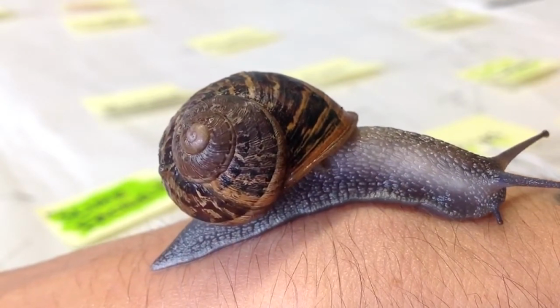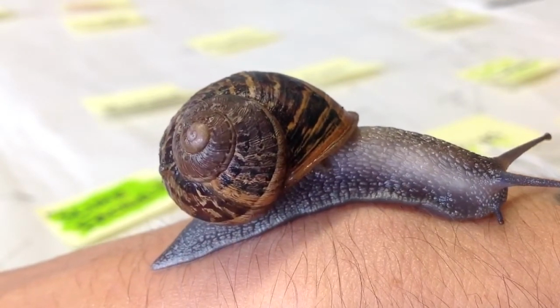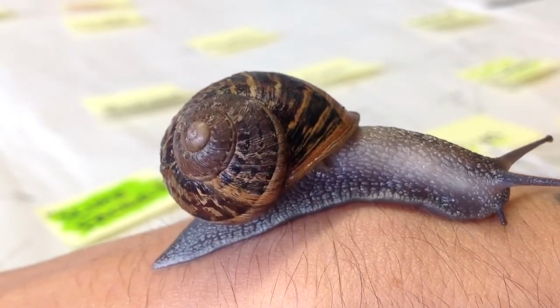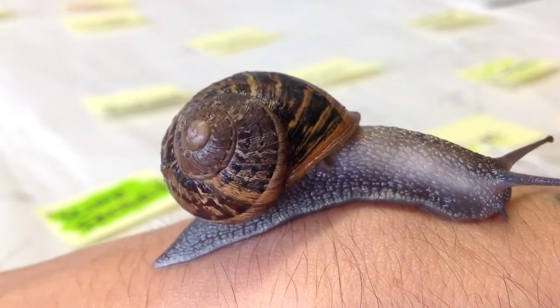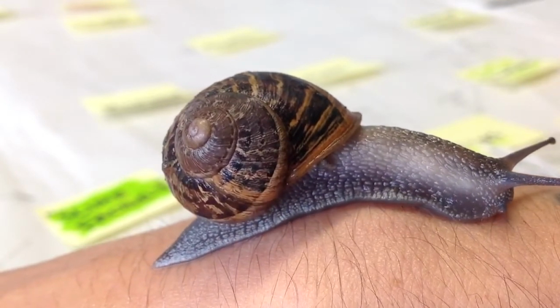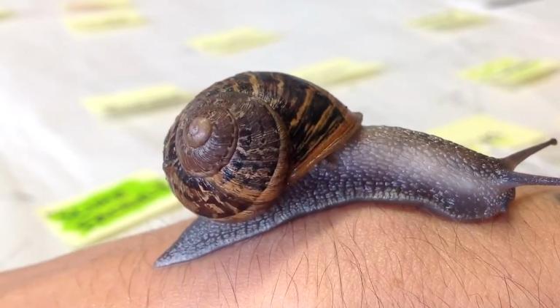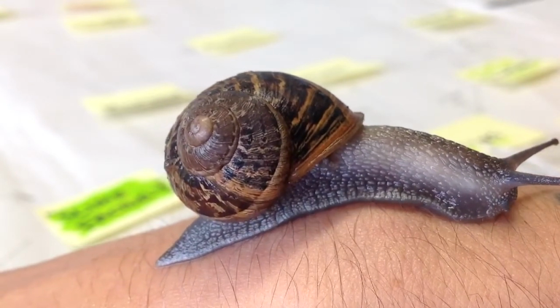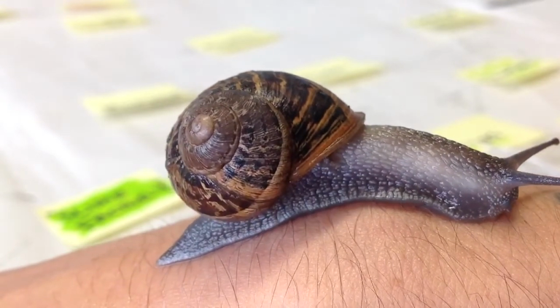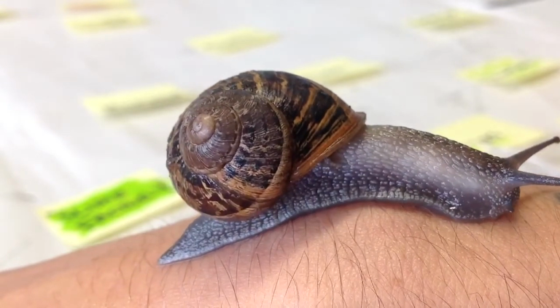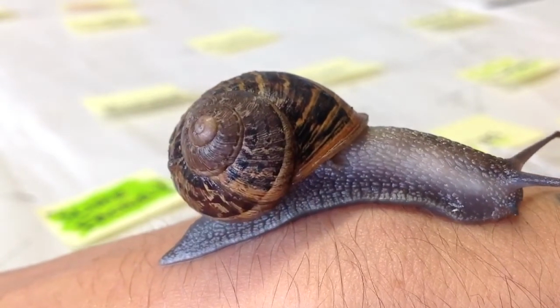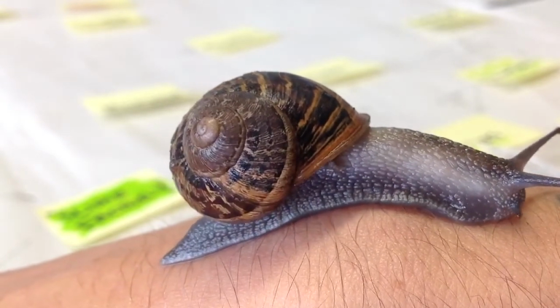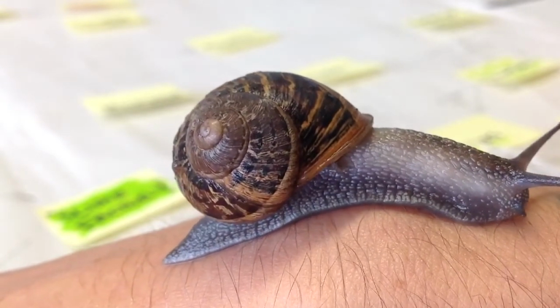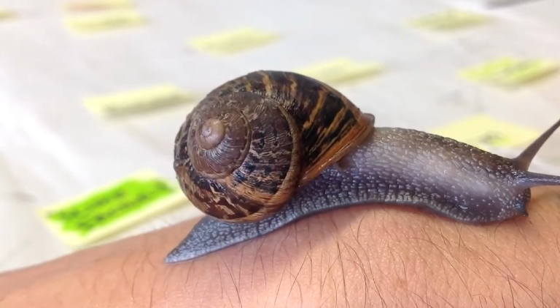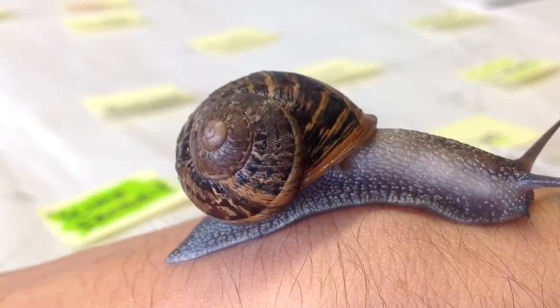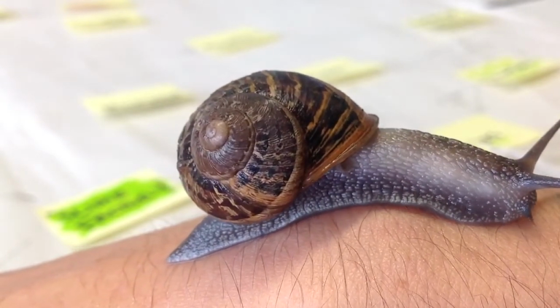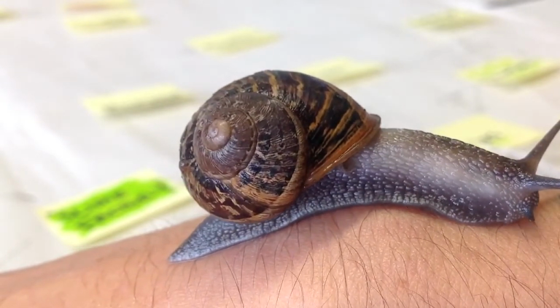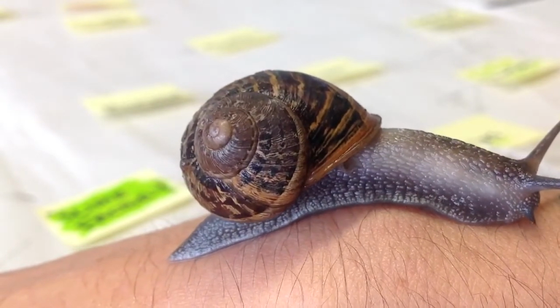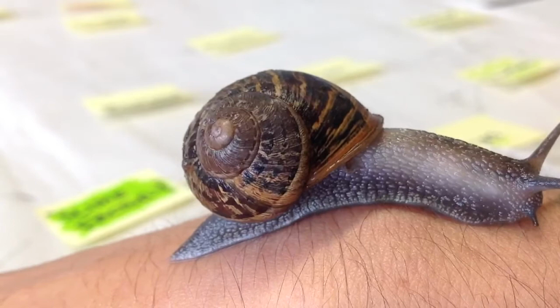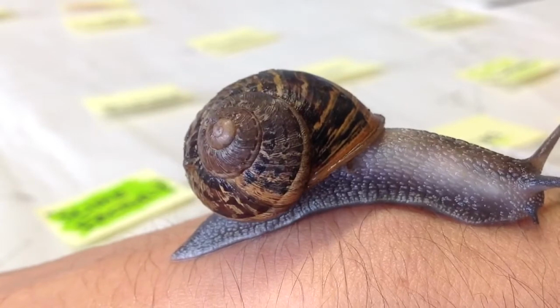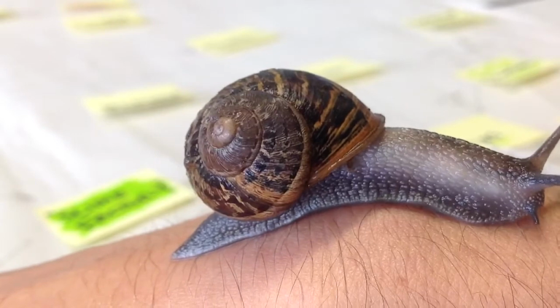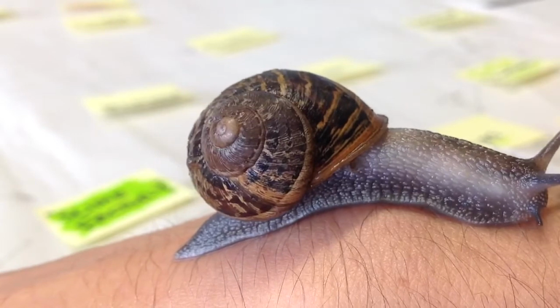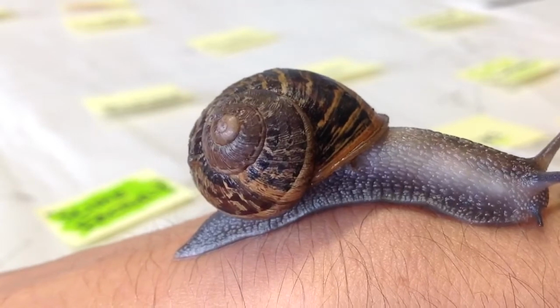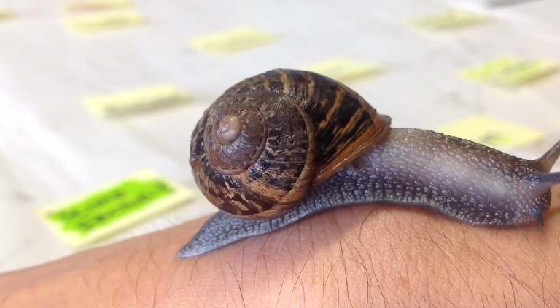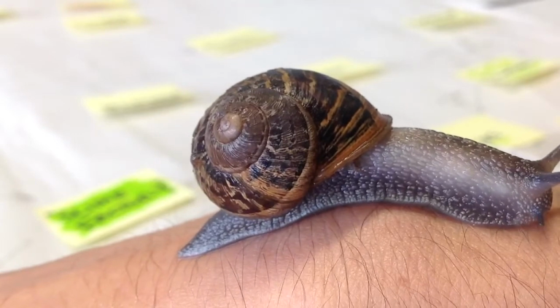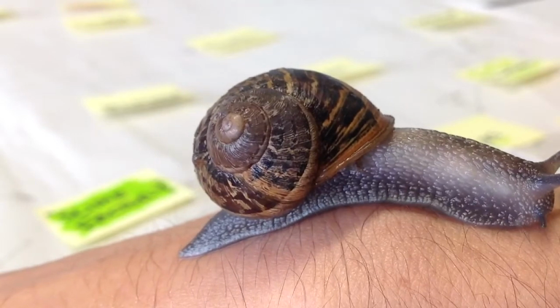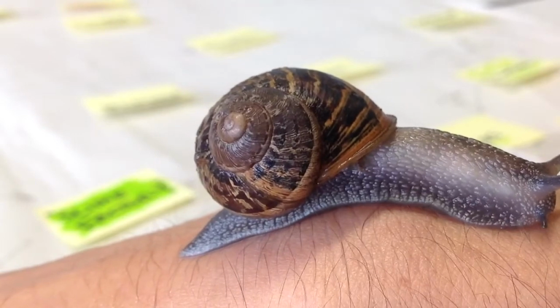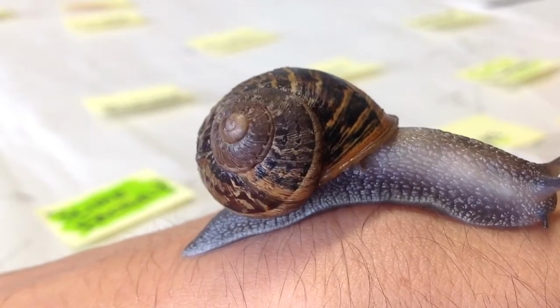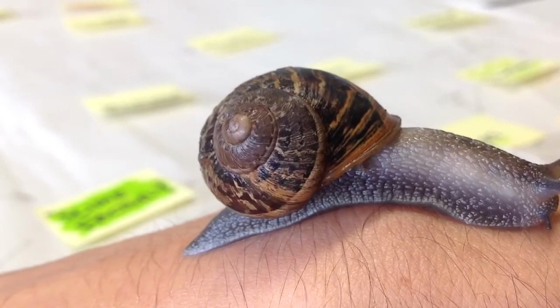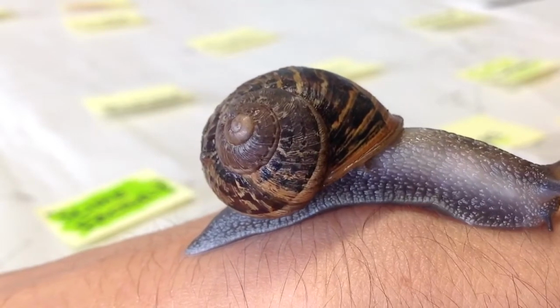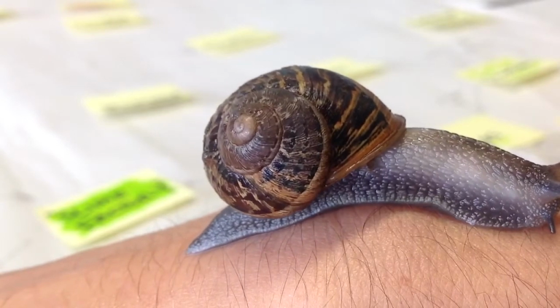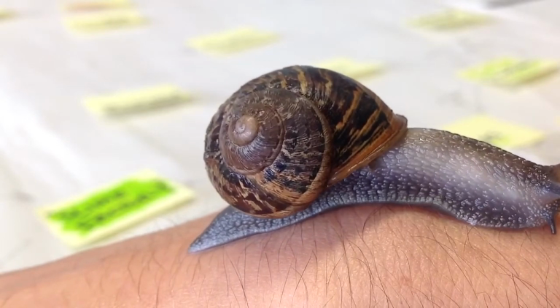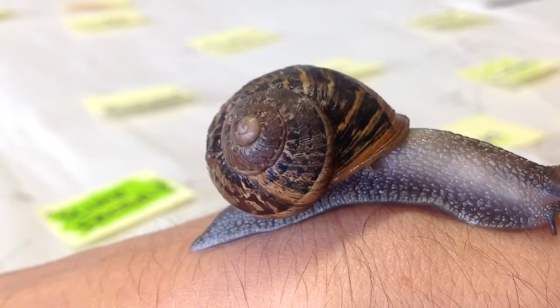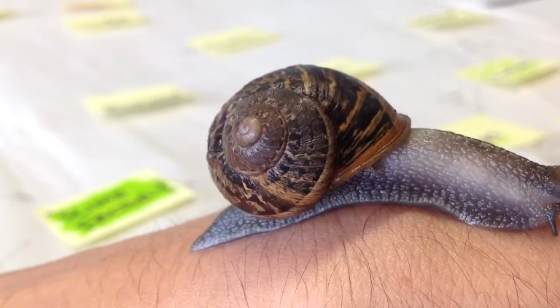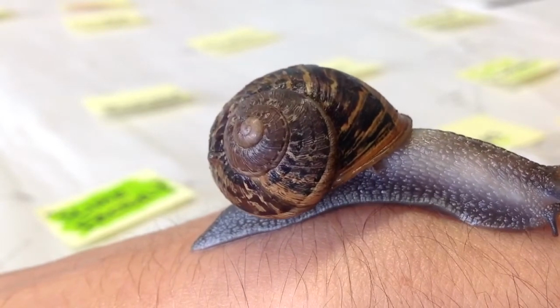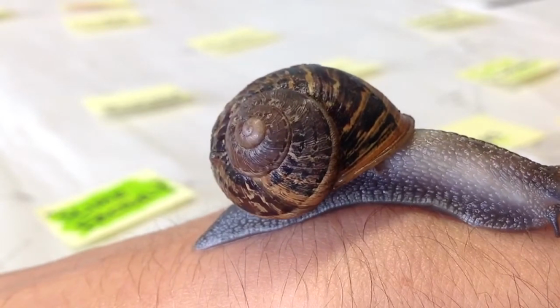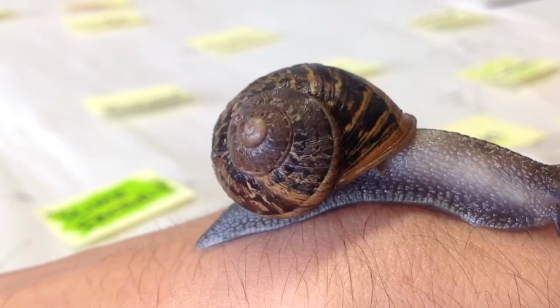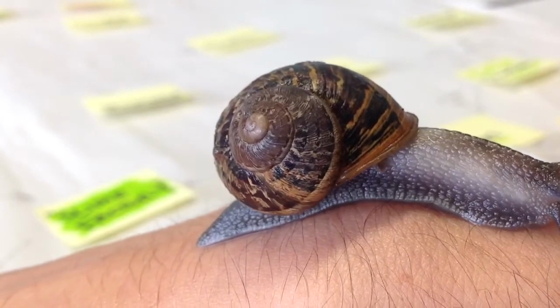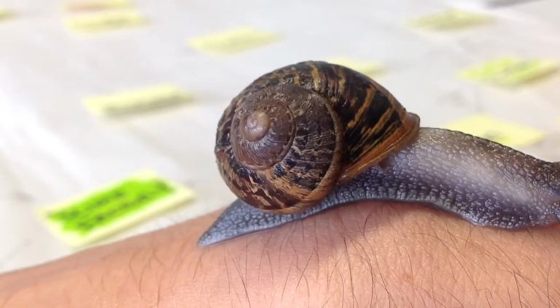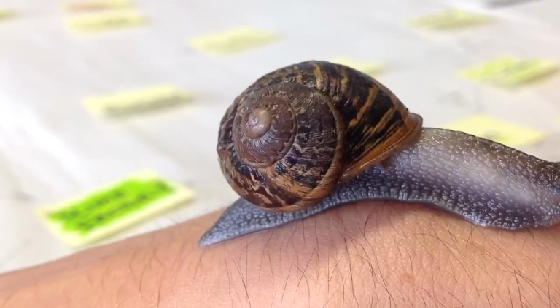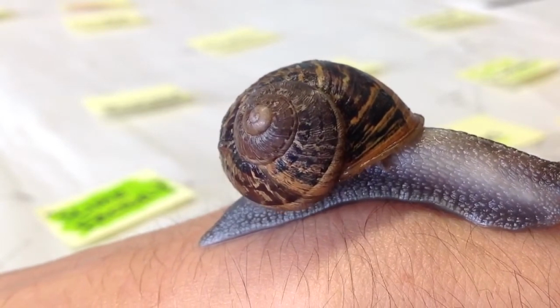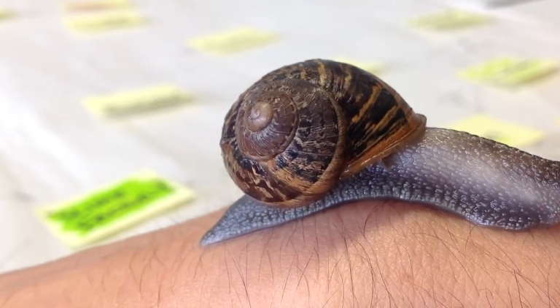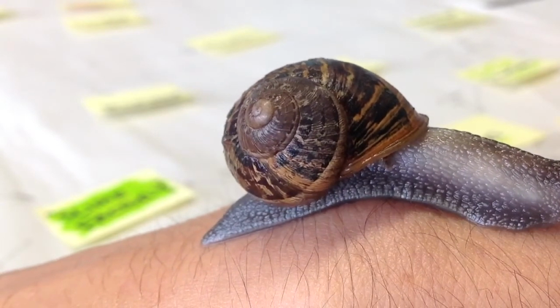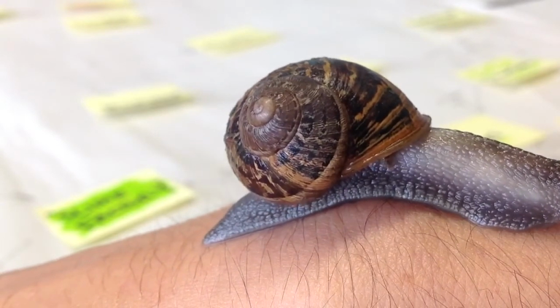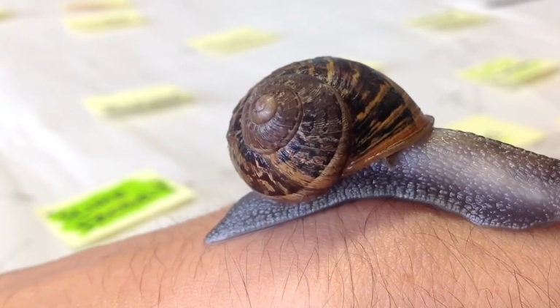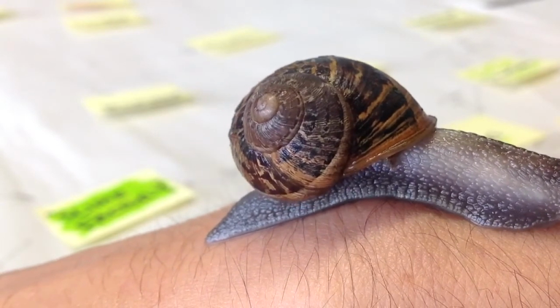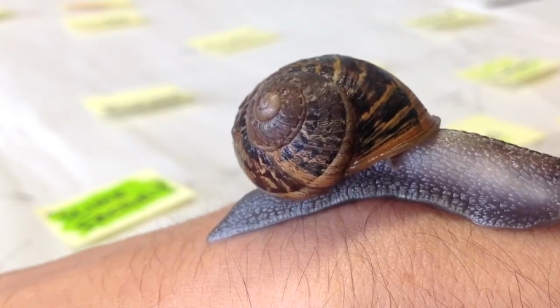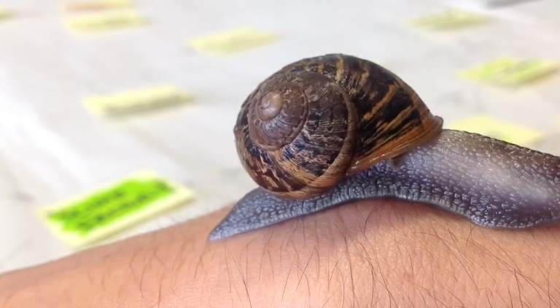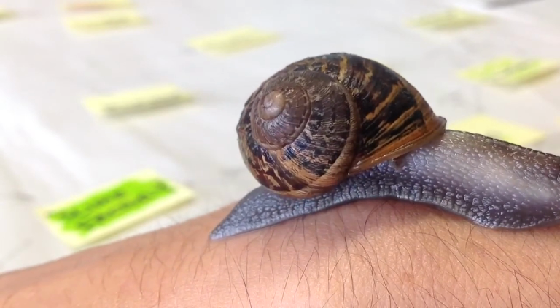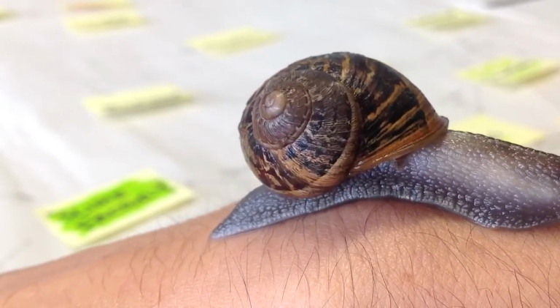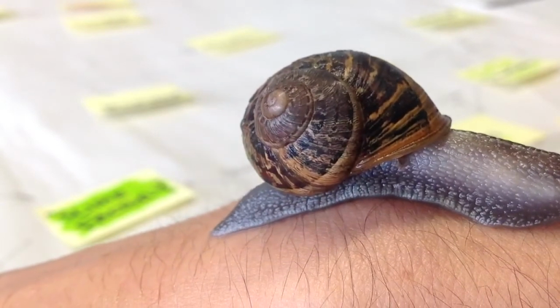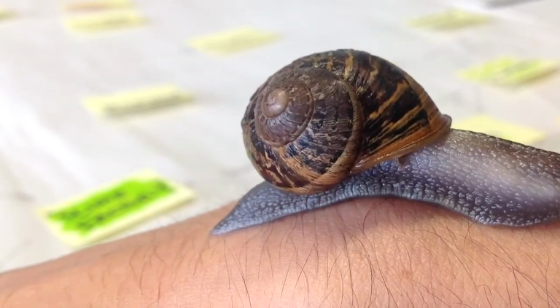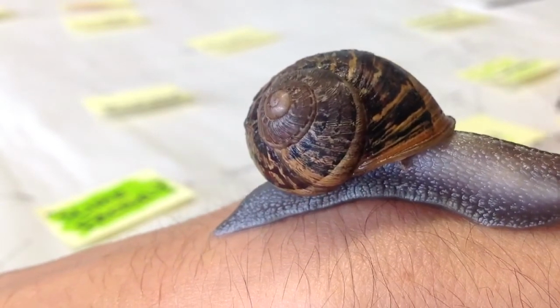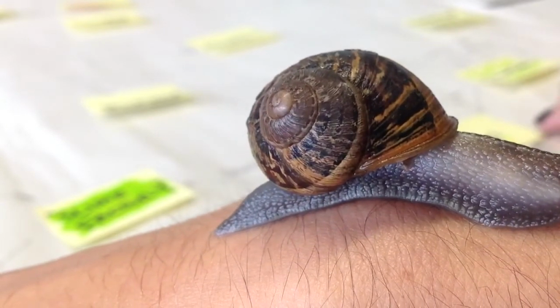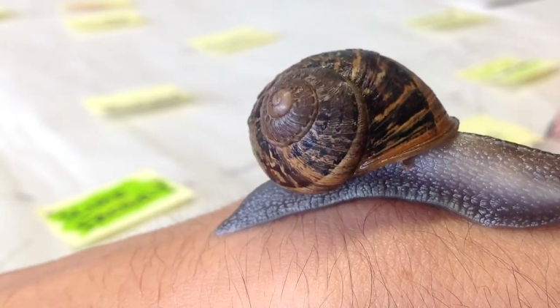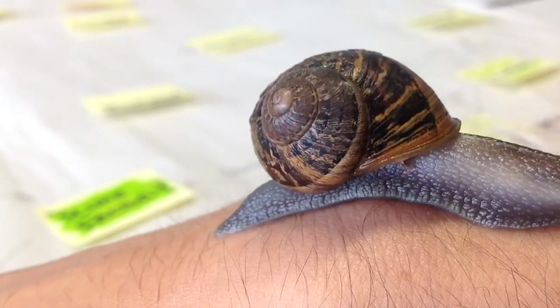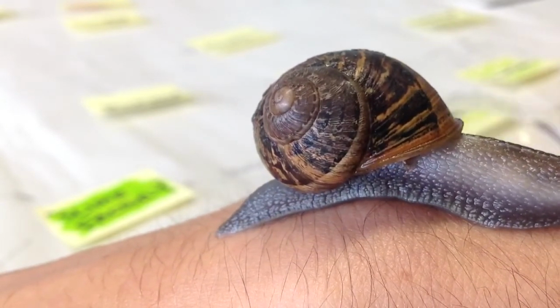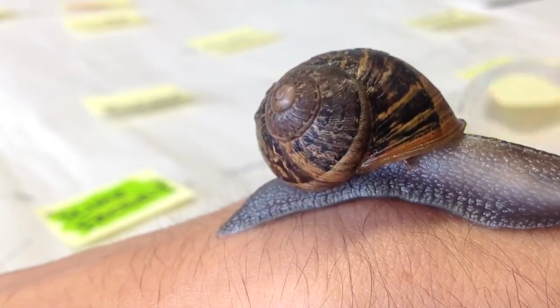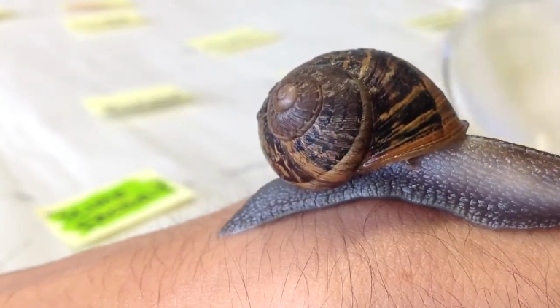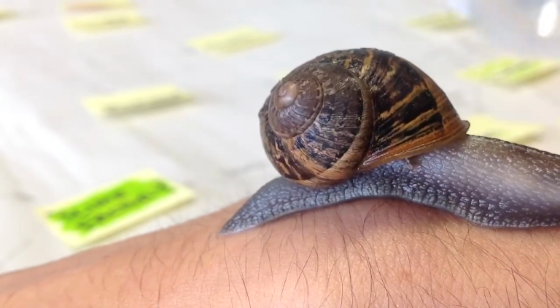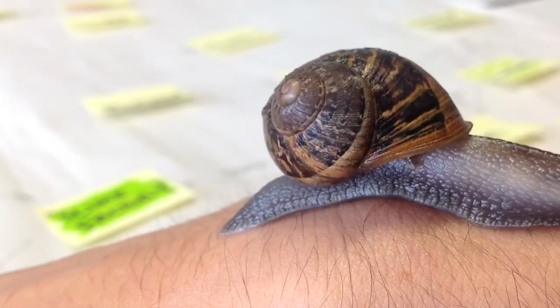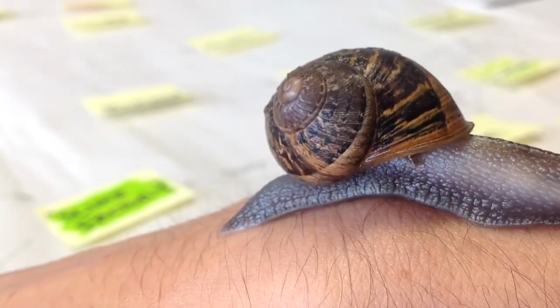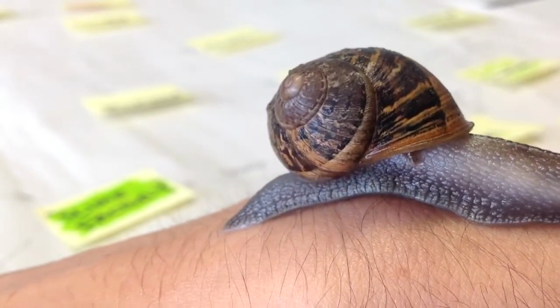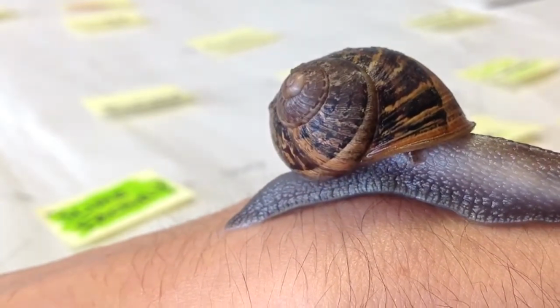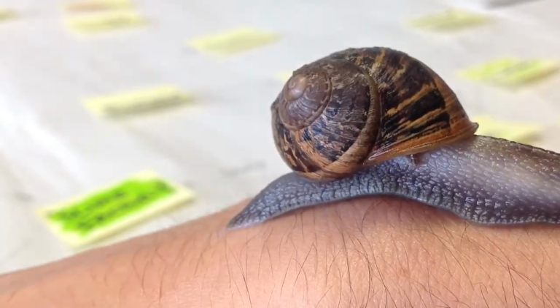Do you want to transfer them onto your hand? No. Are you sure? Yeah. Quite definitely sure.